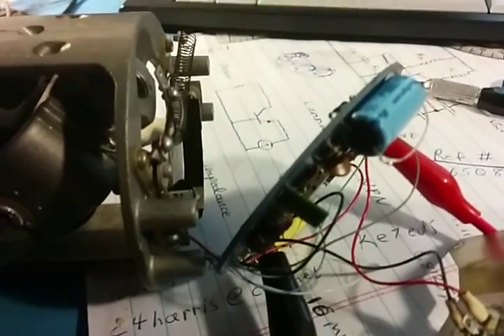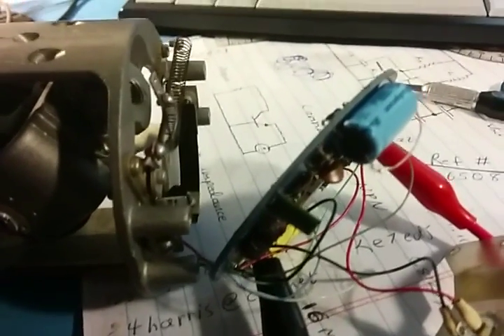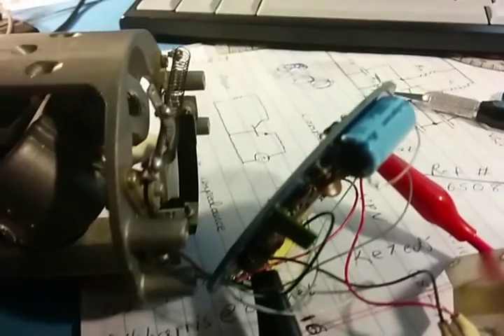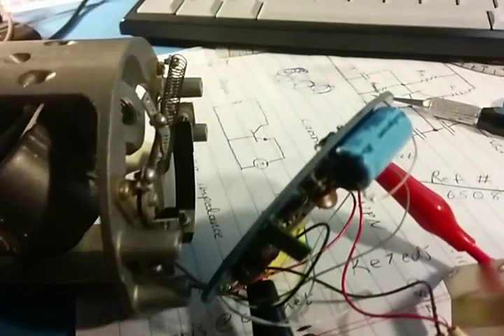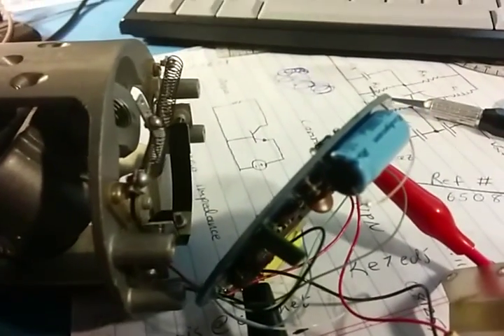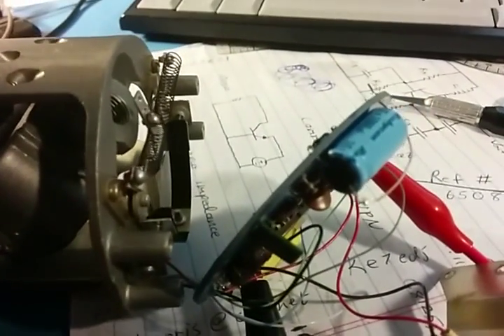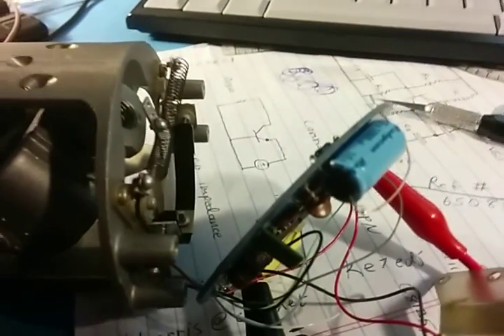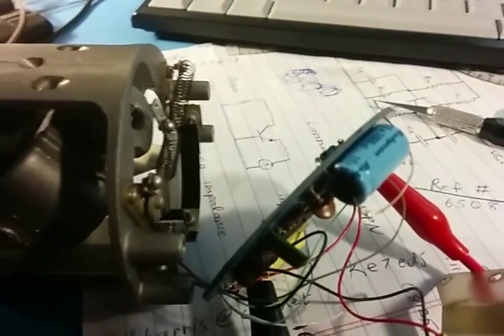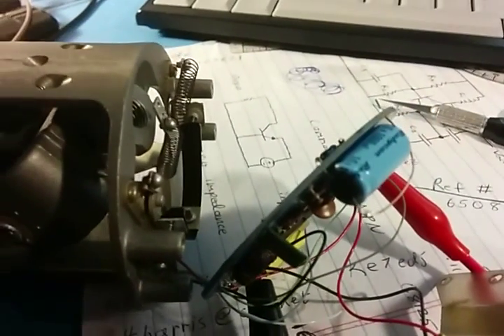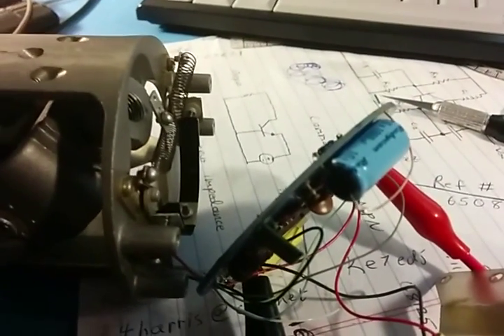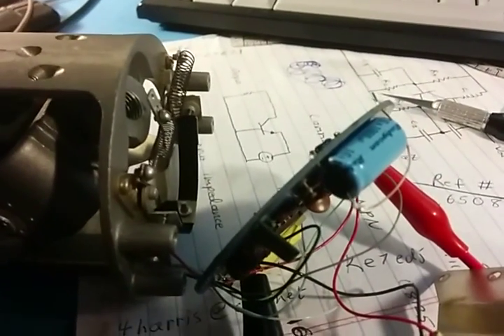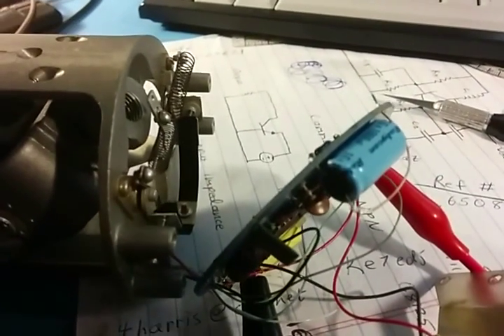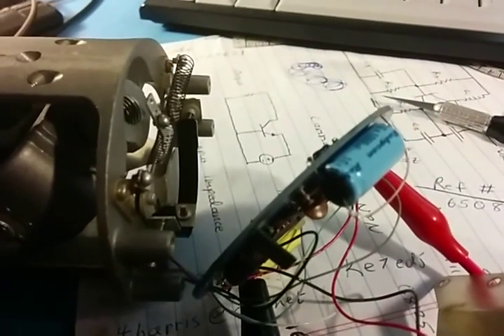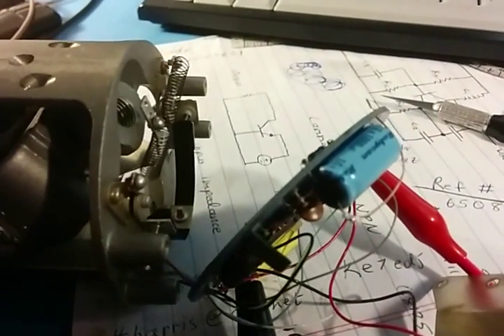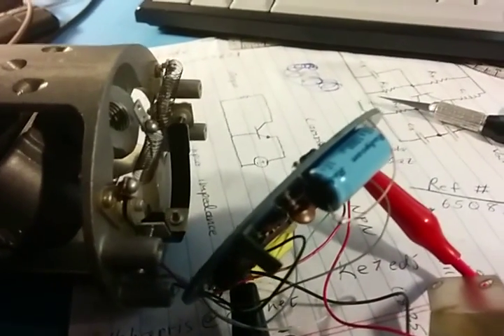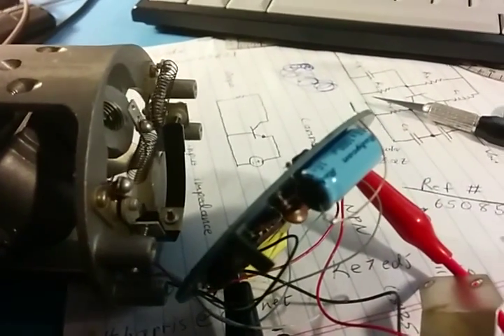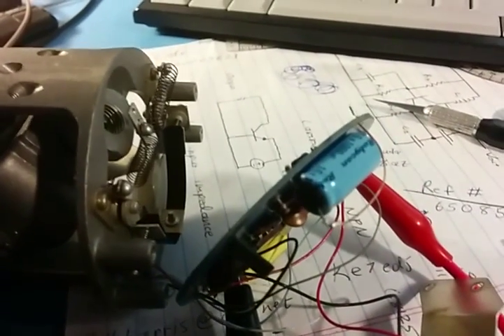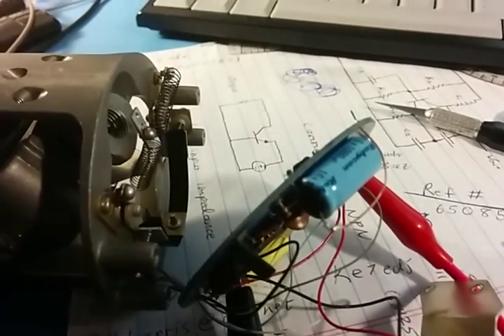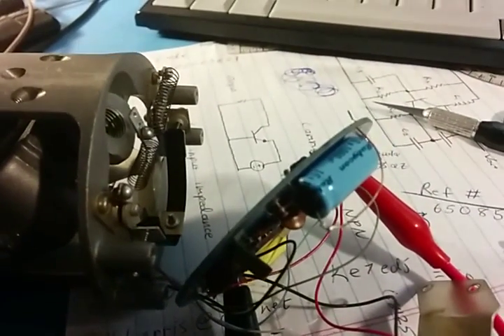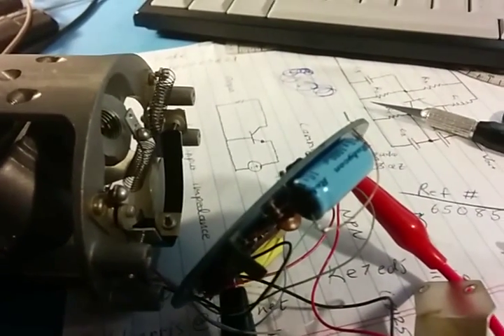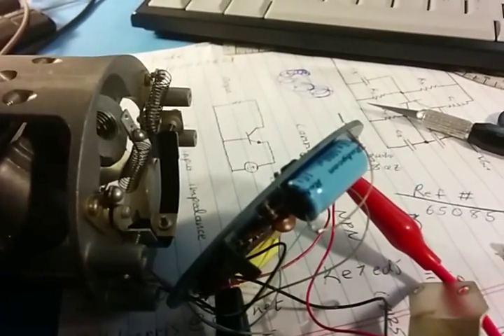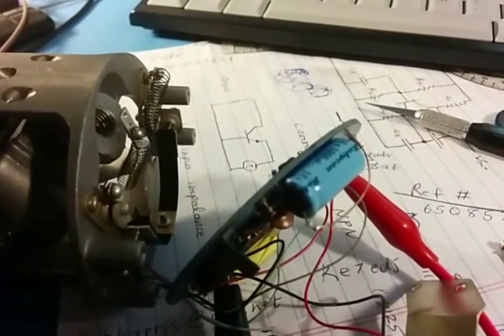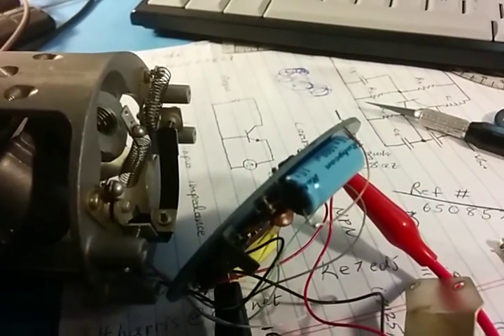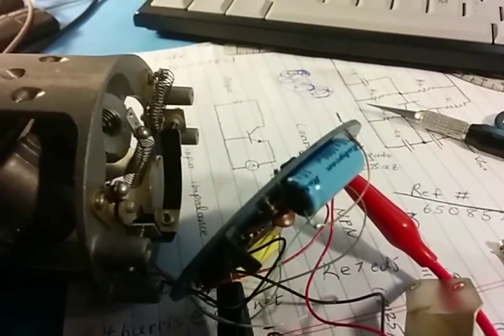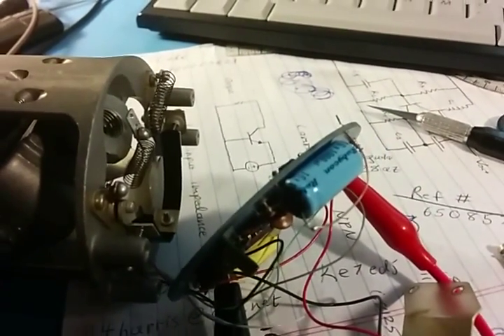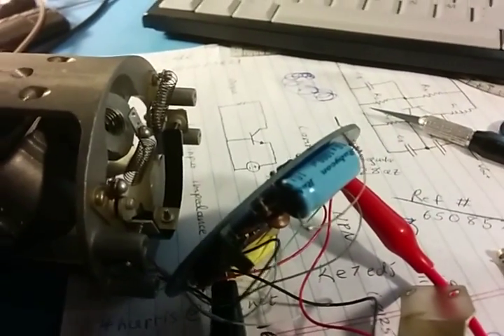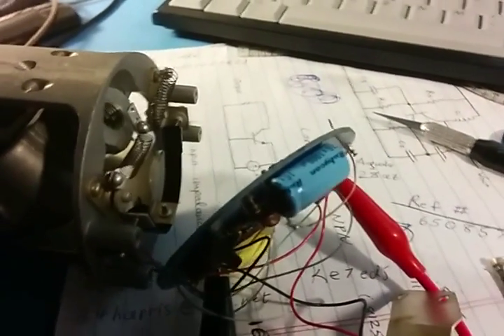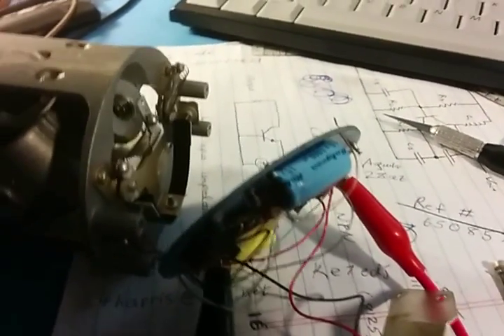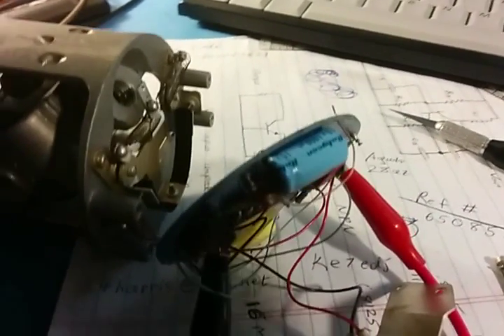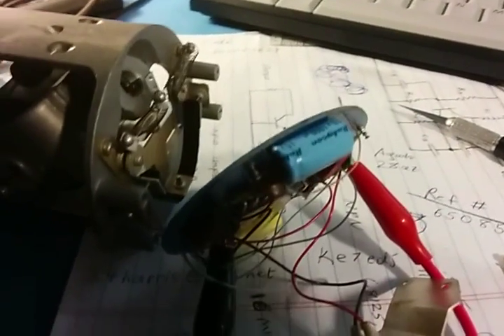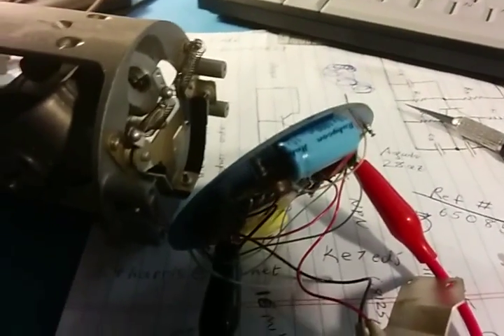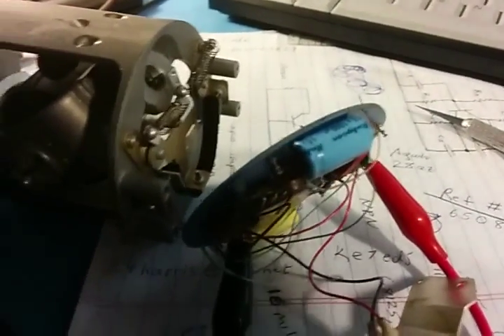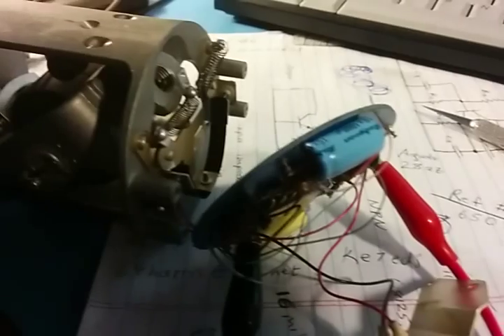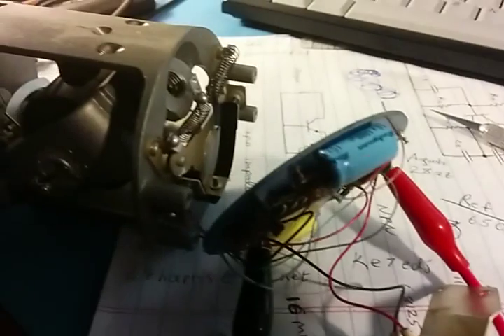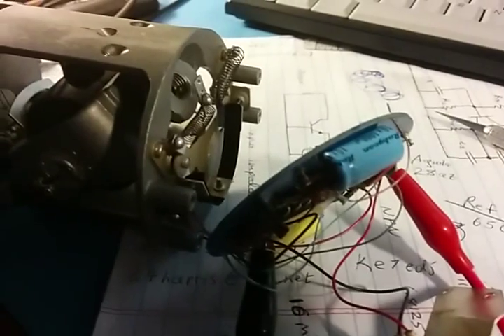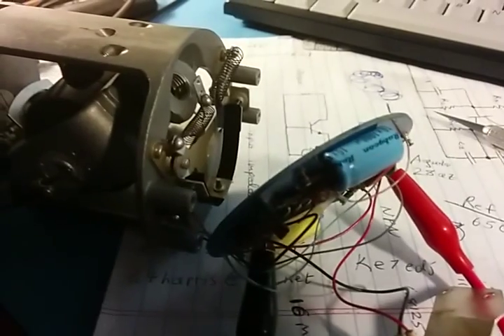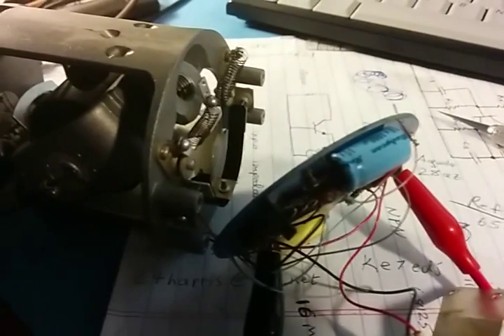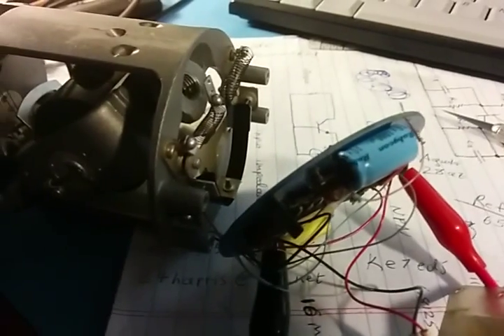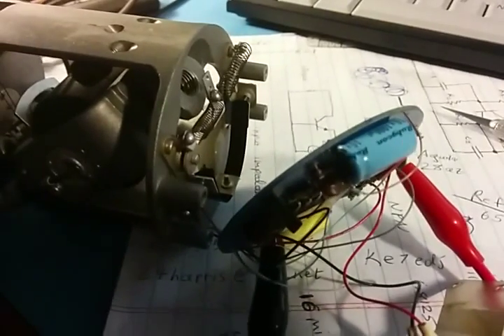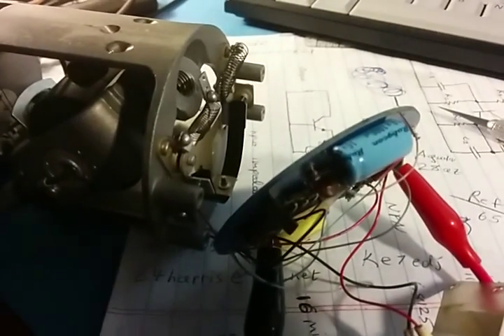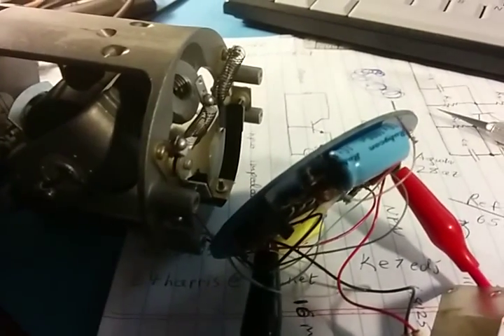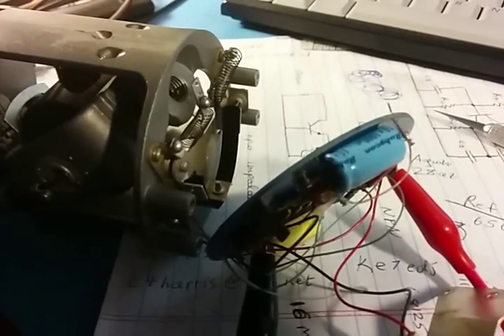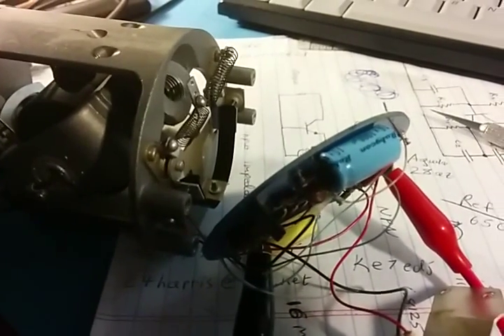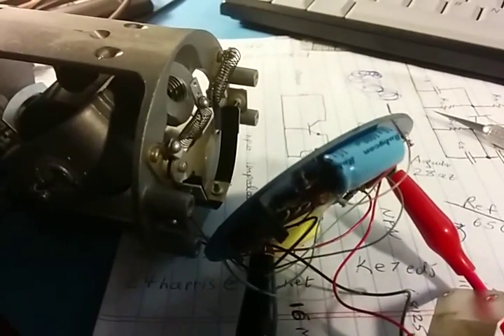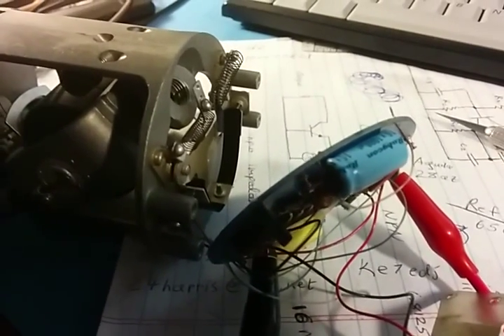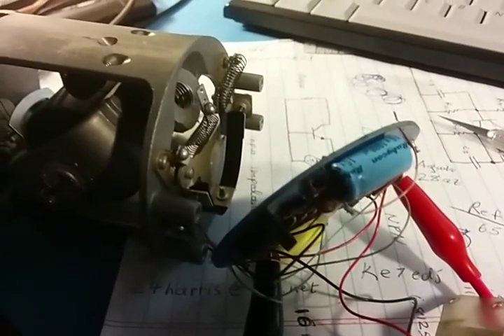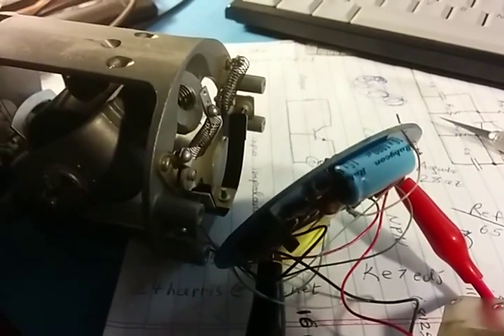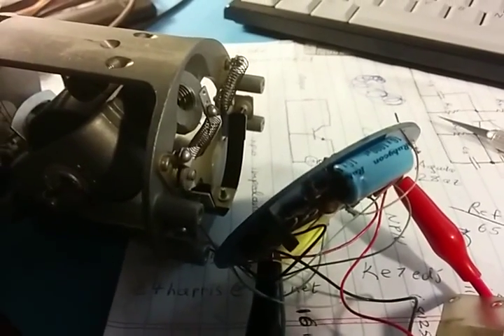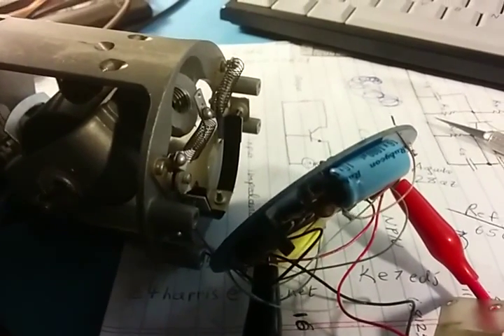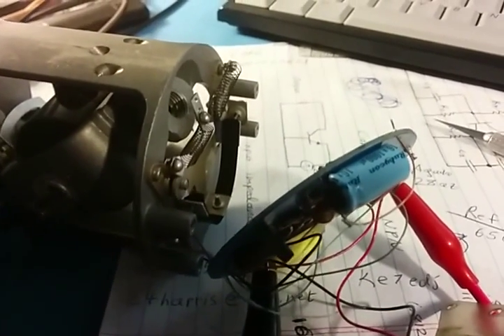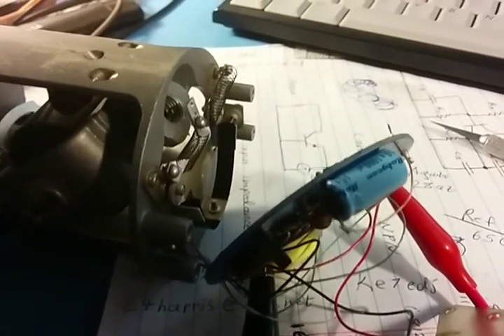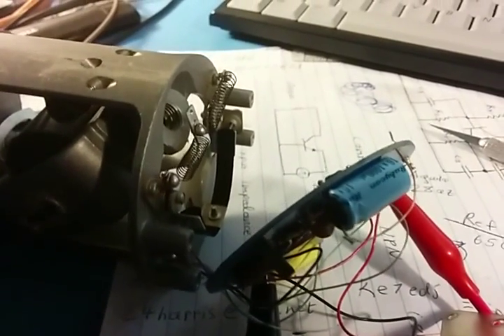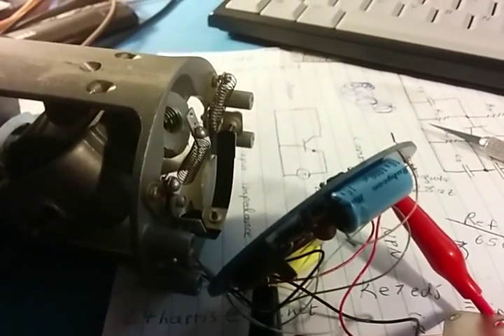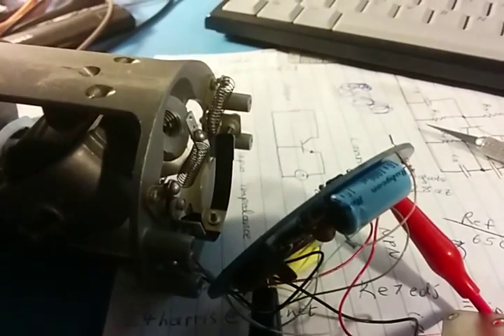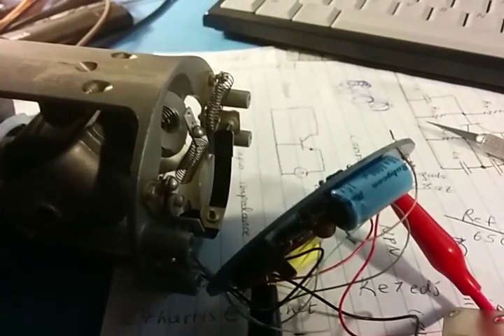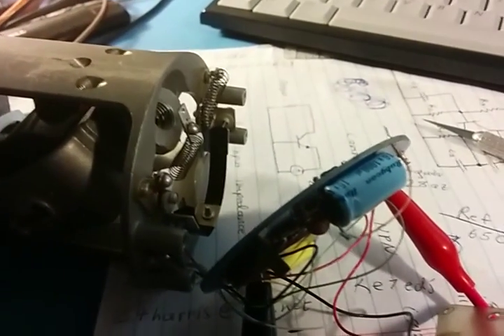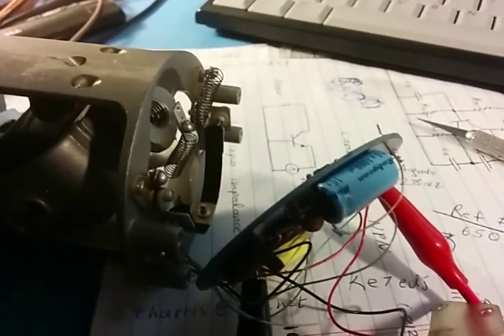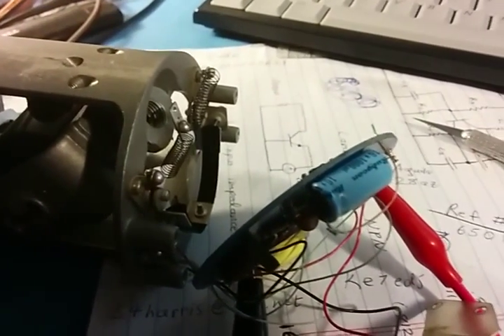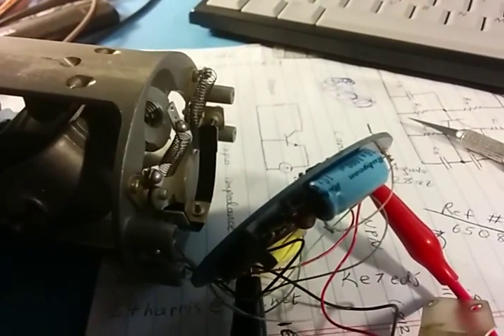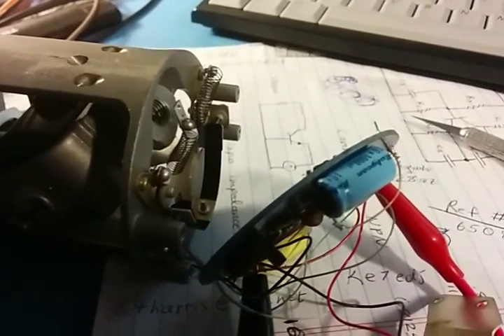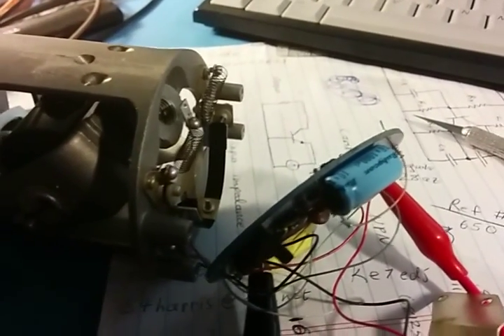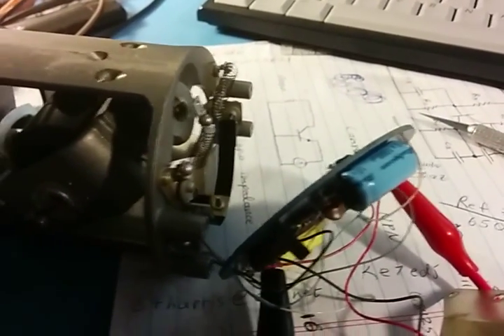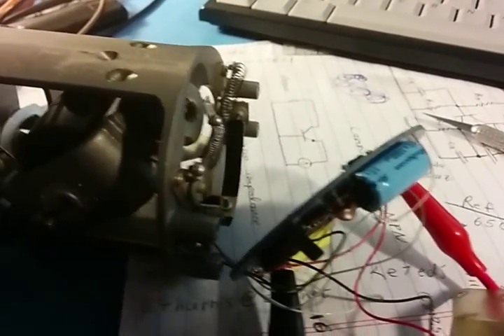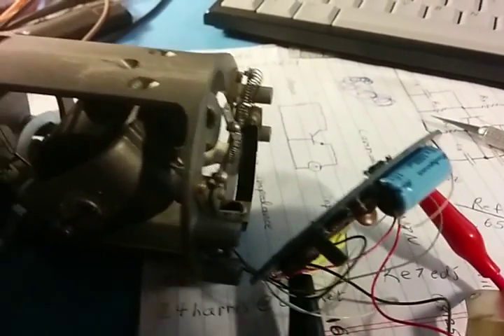That capacitor is just a stand-in until we can get one — the leads come out of both sides.